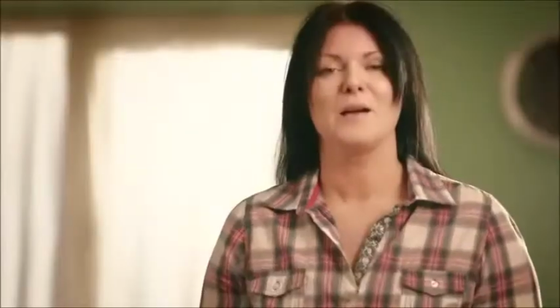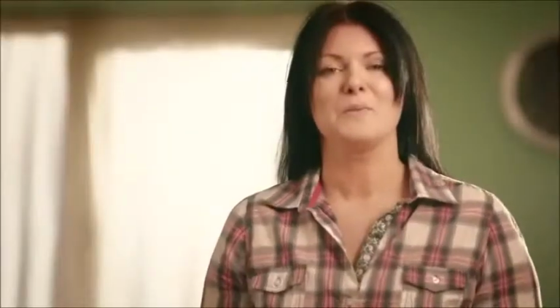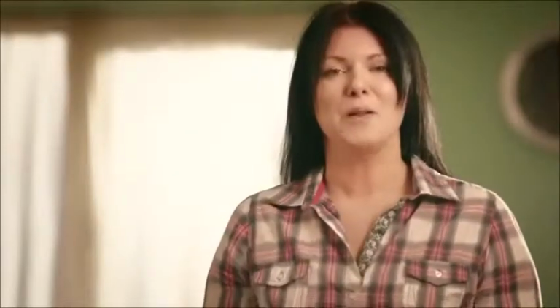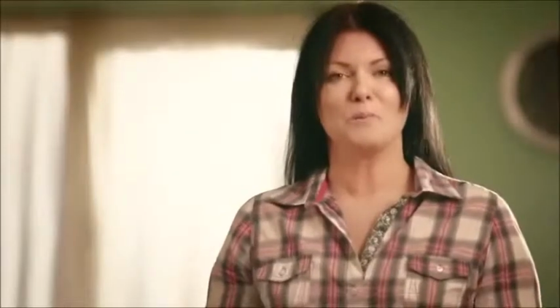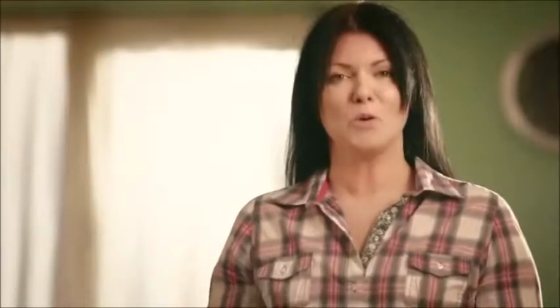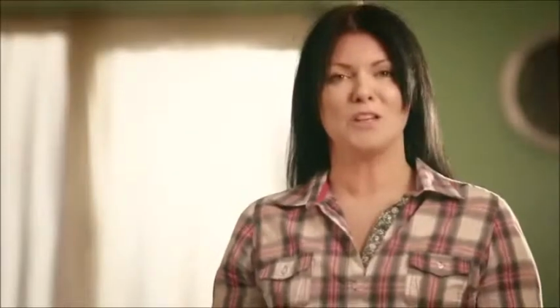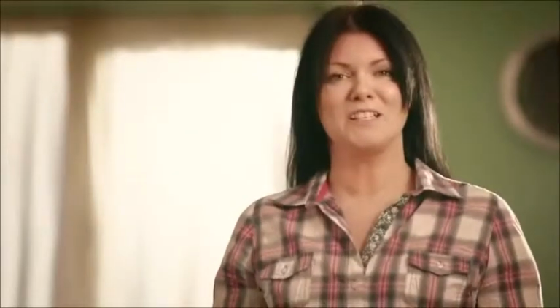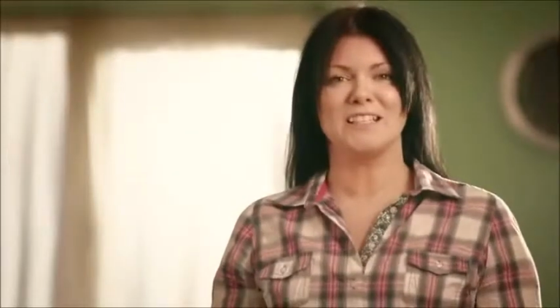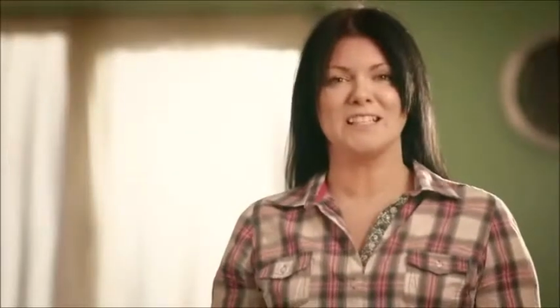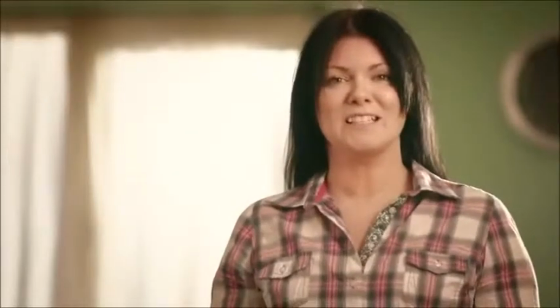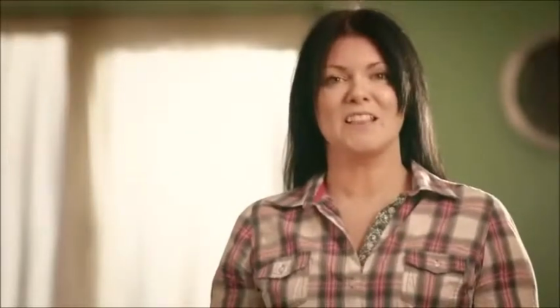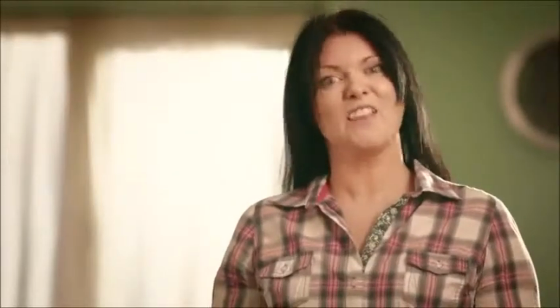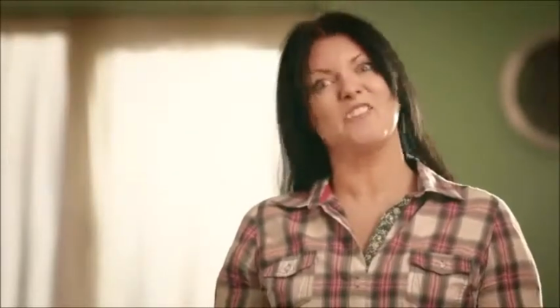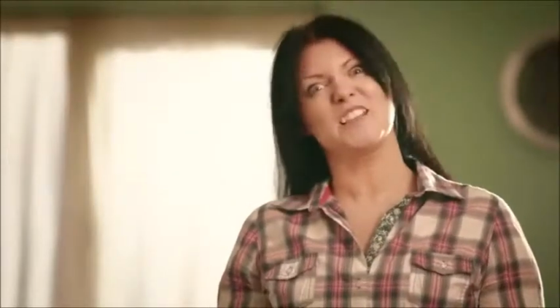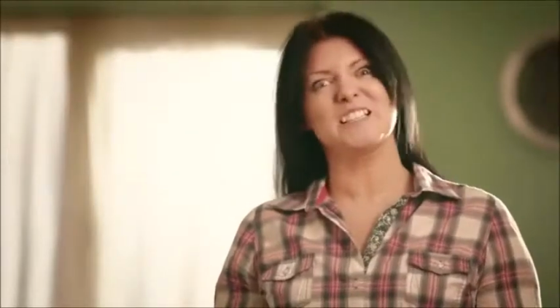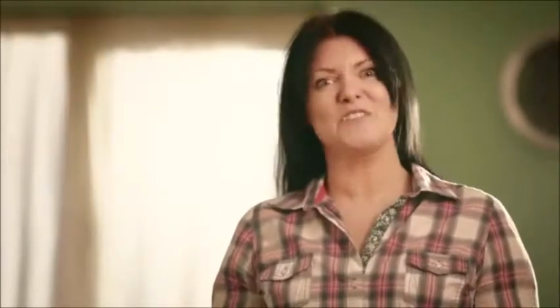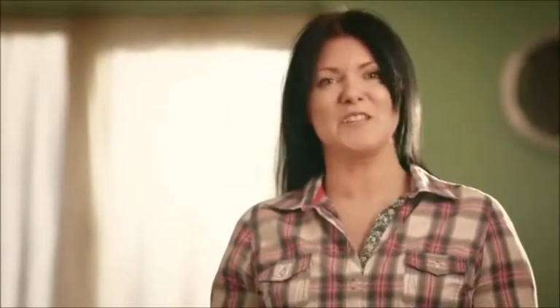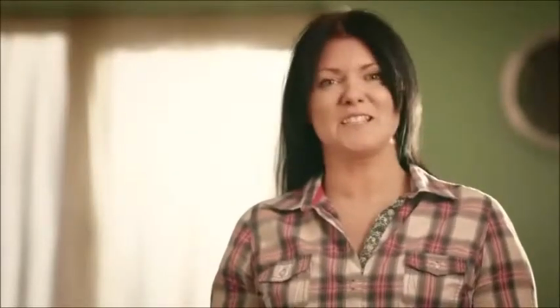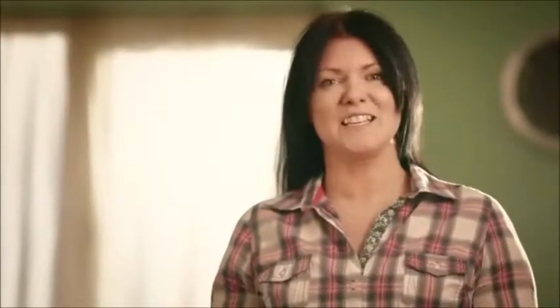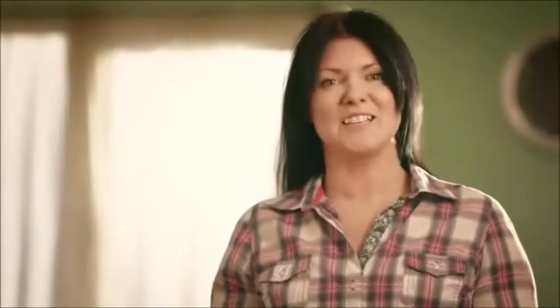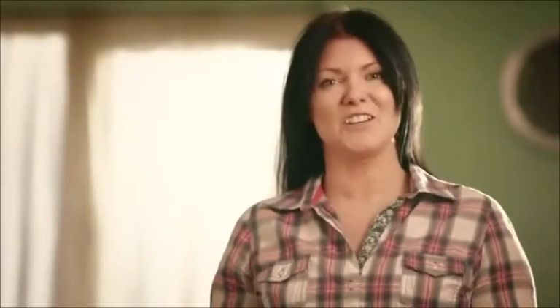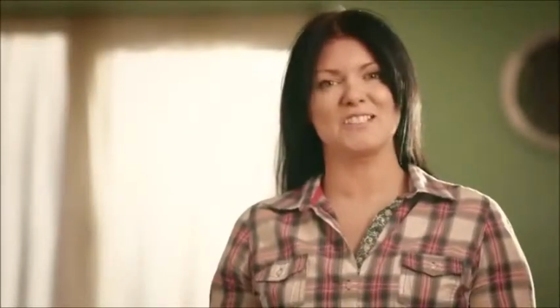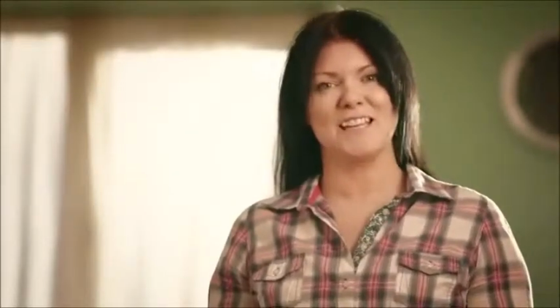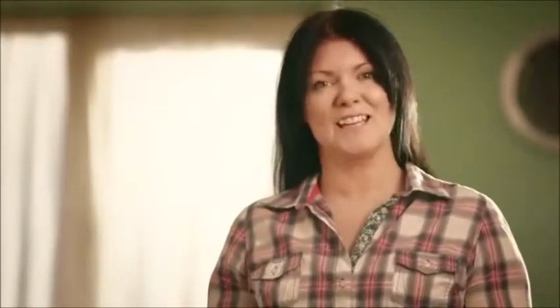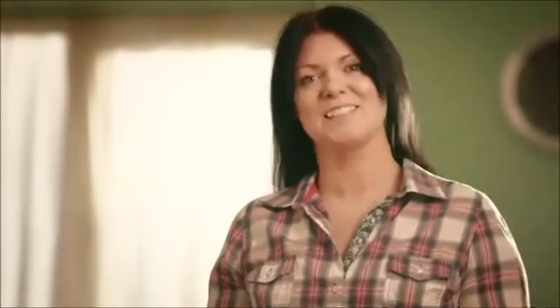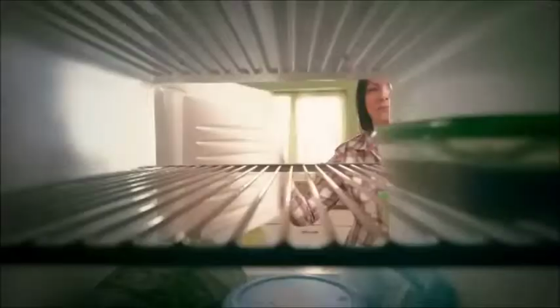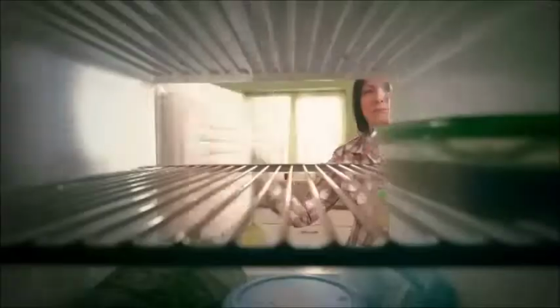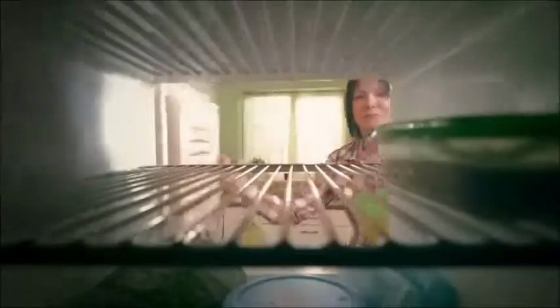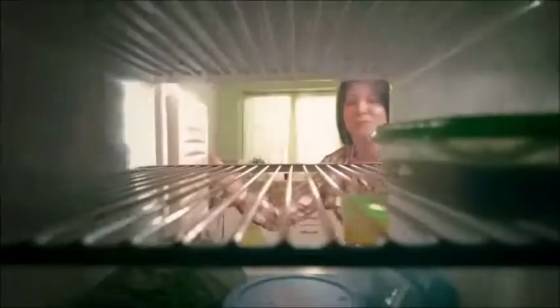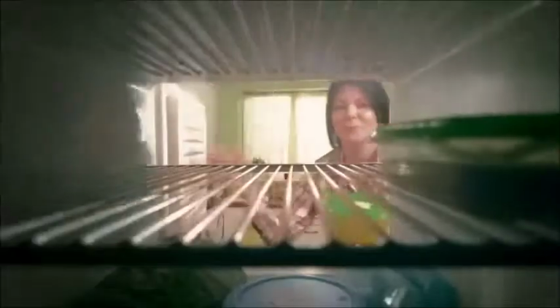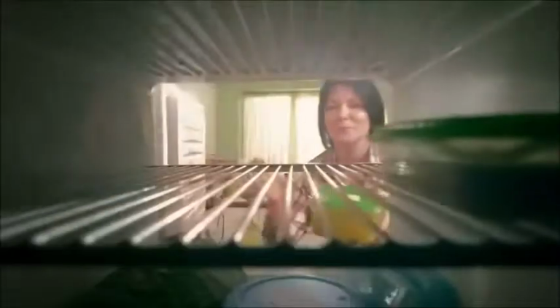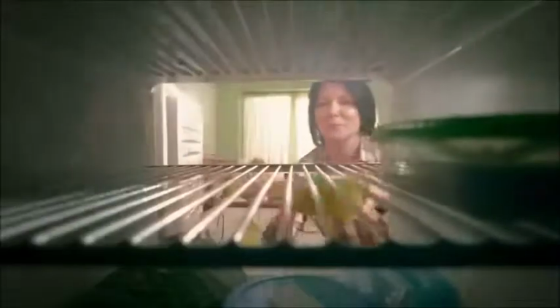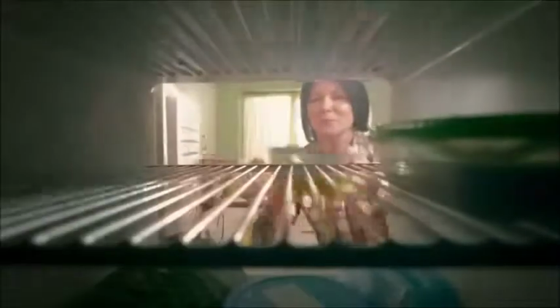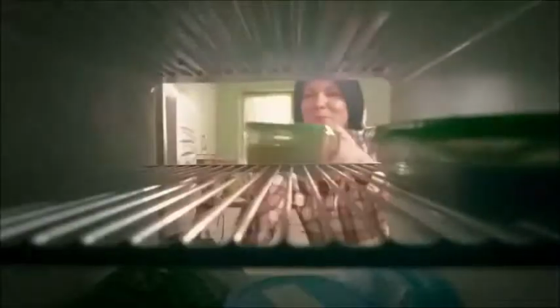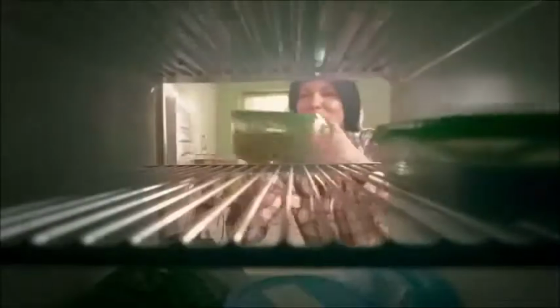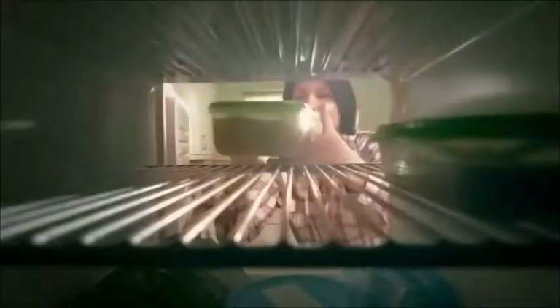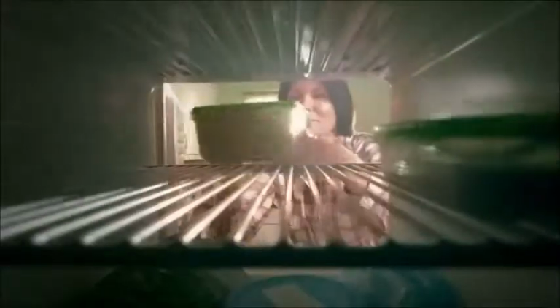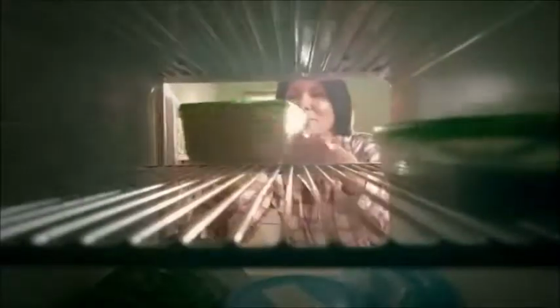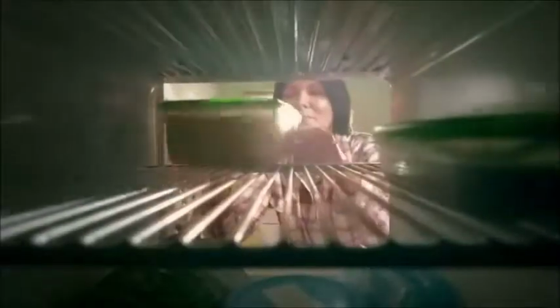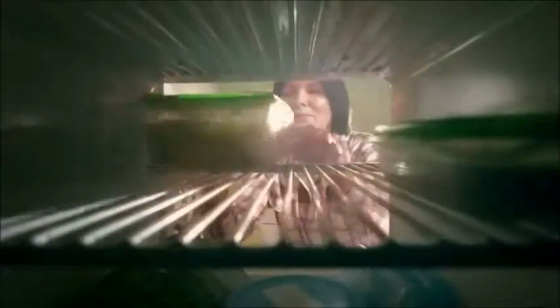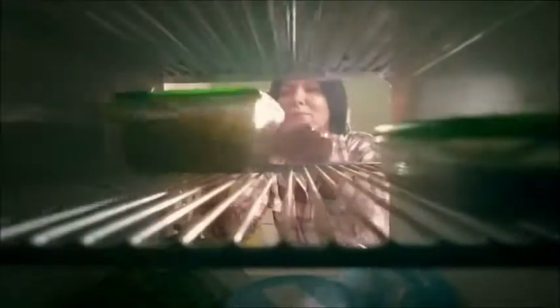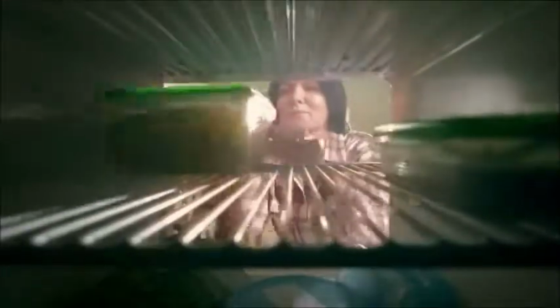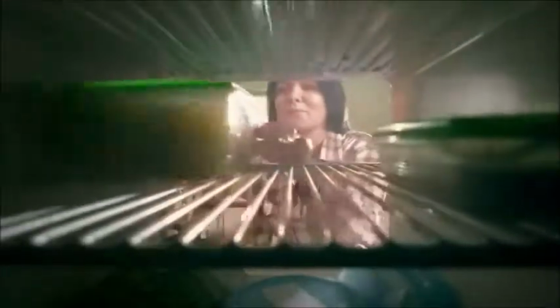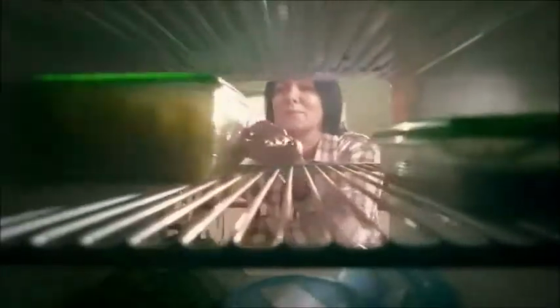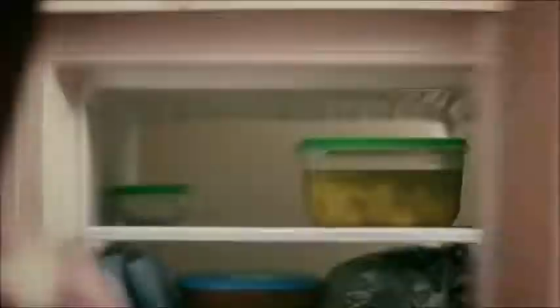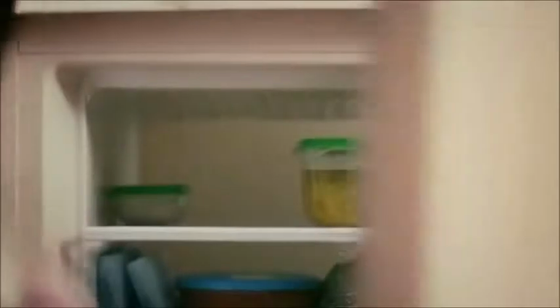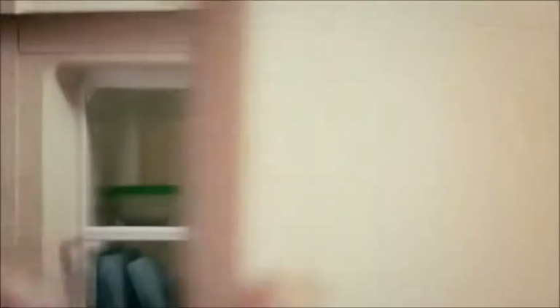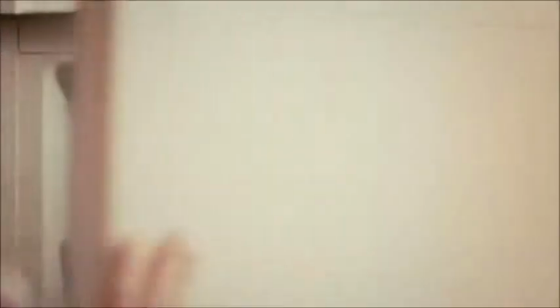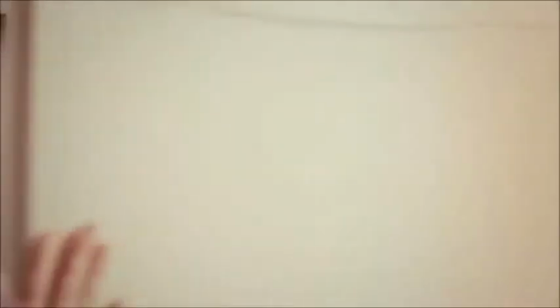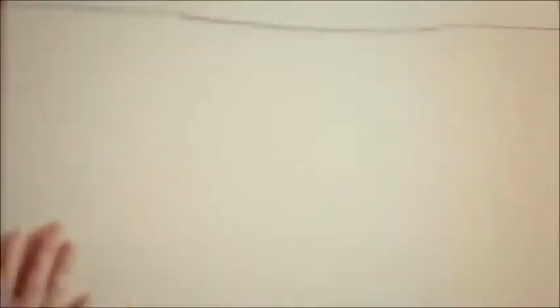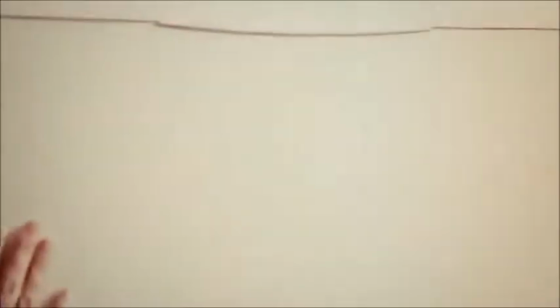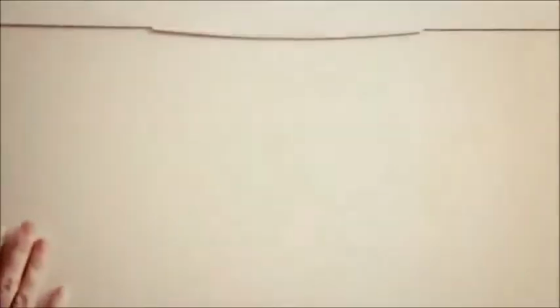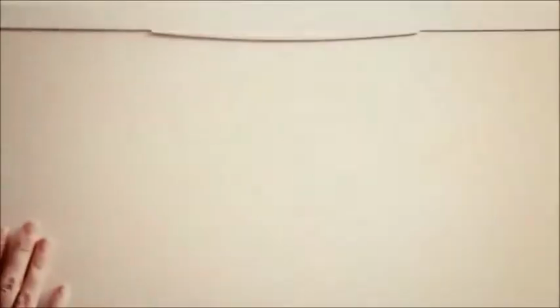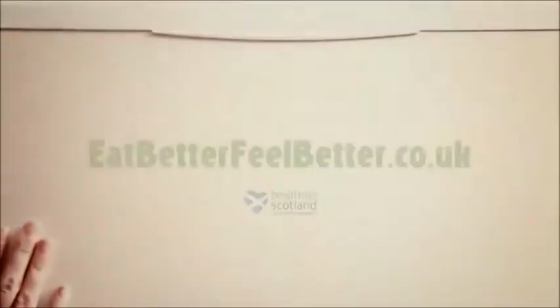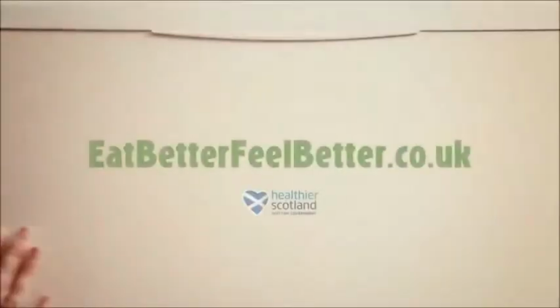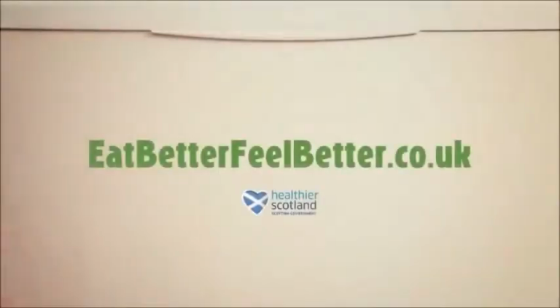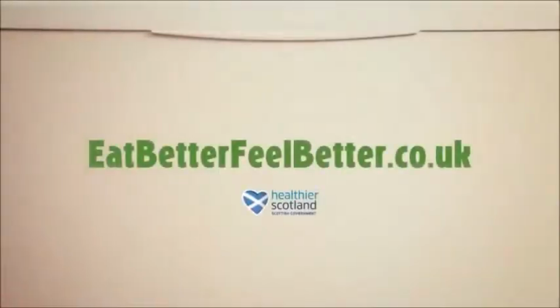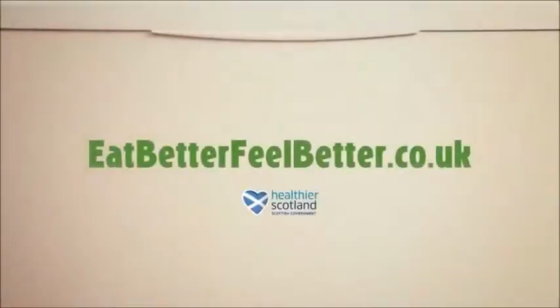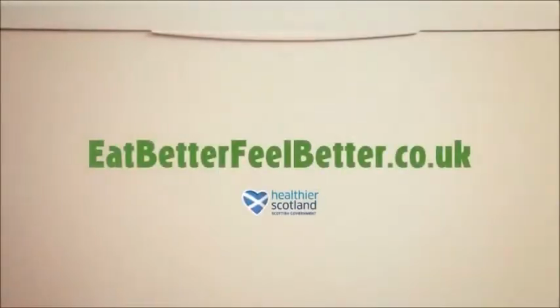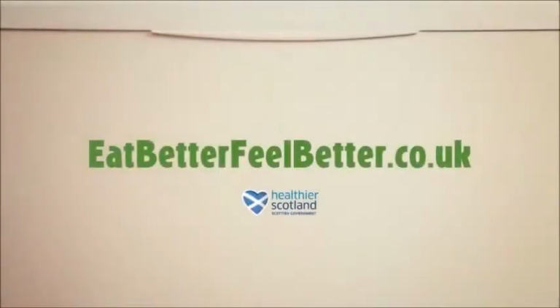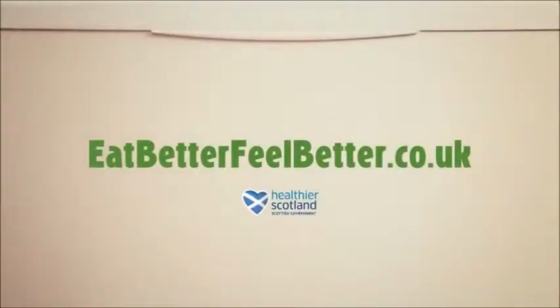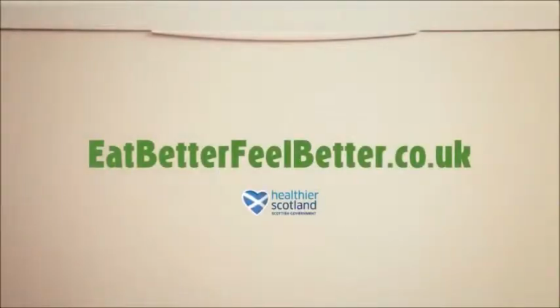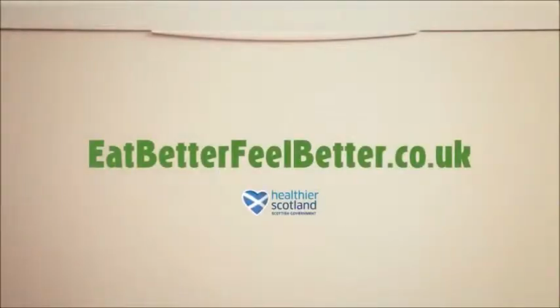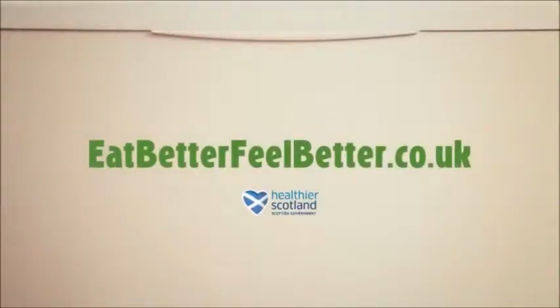Make more than you need, then freeze it for your tea another day. Visit eatbetterfeelbetter.co.uk. It's freezy peasy.